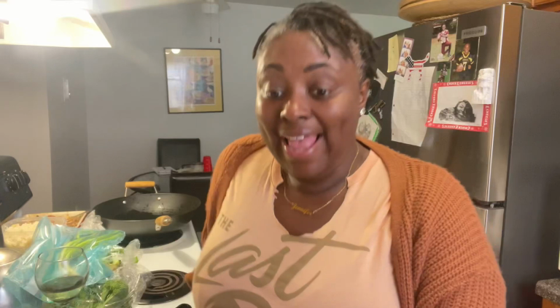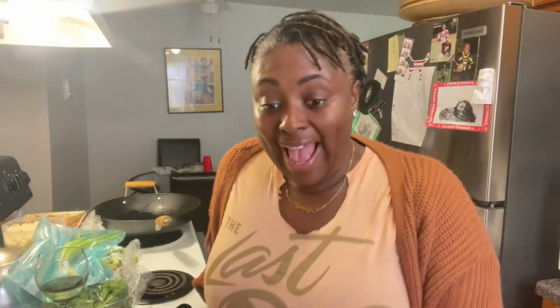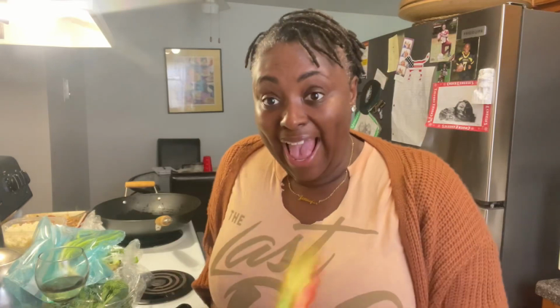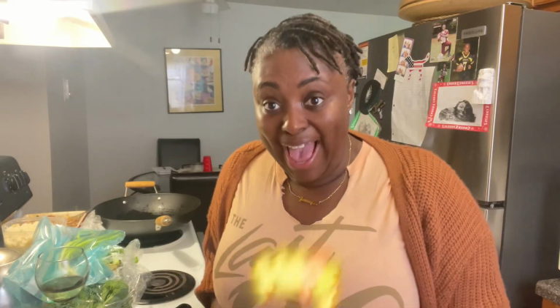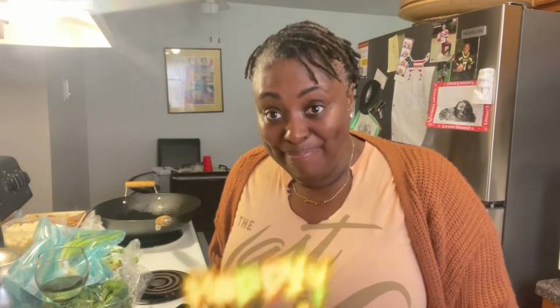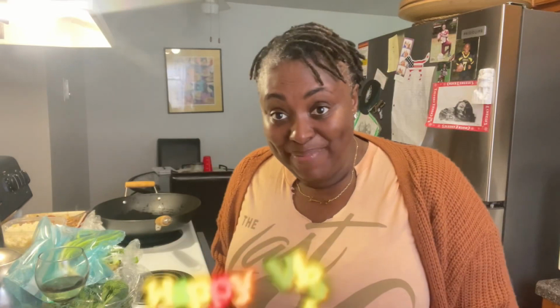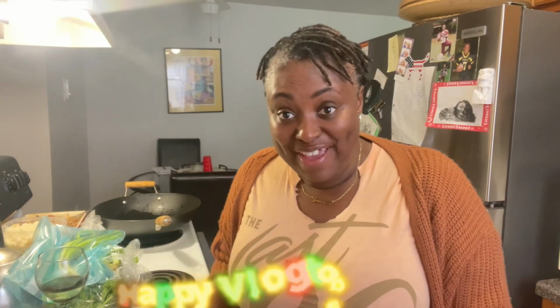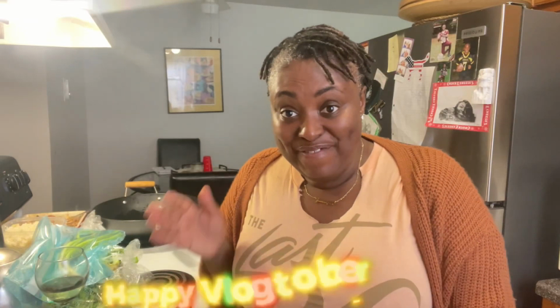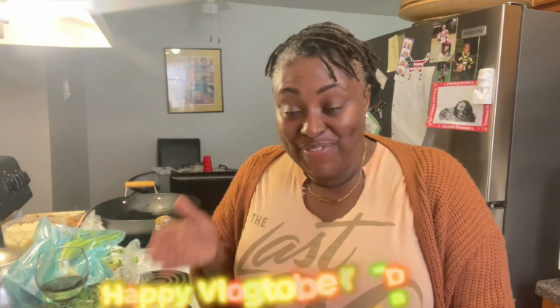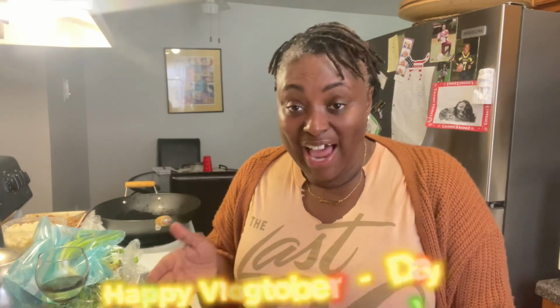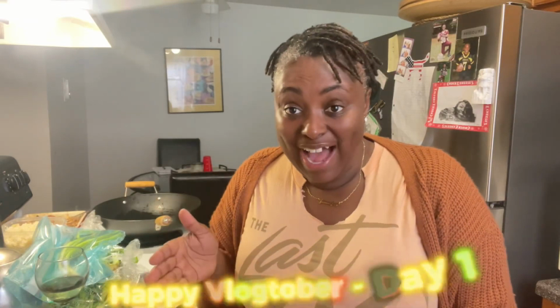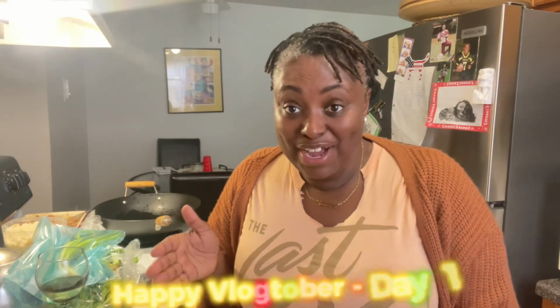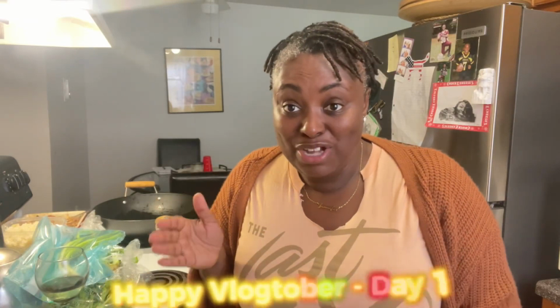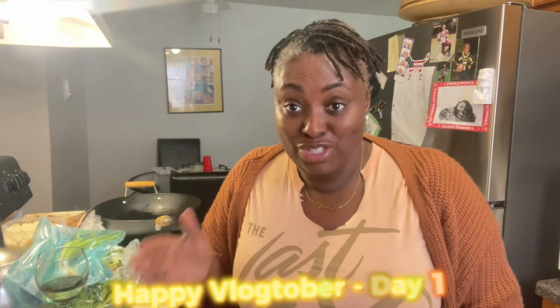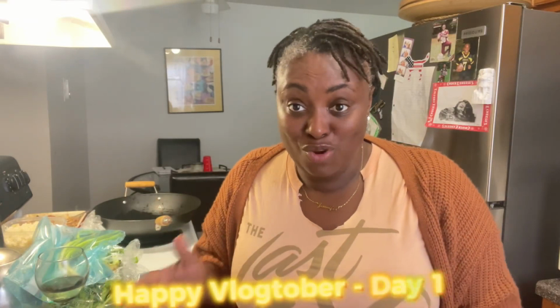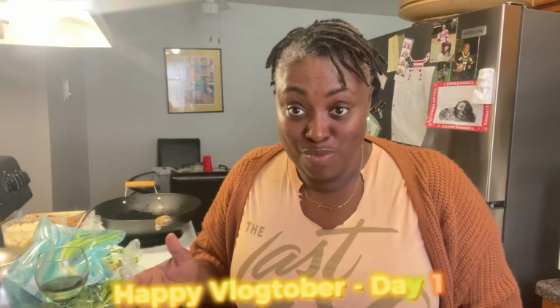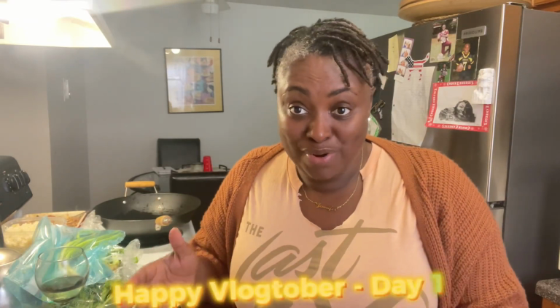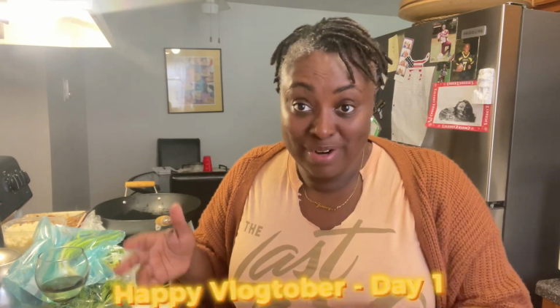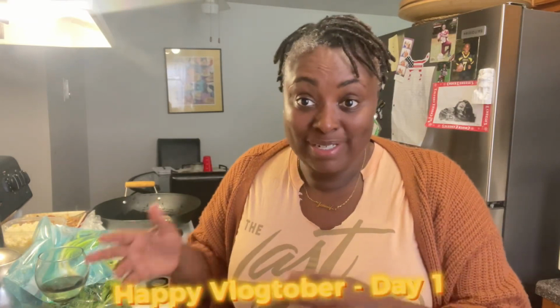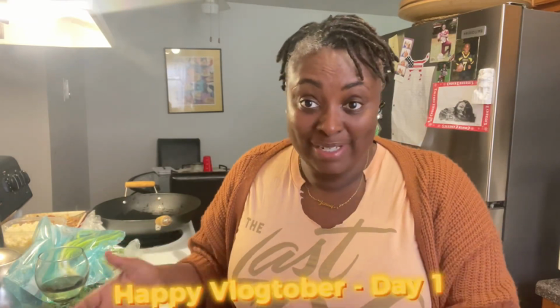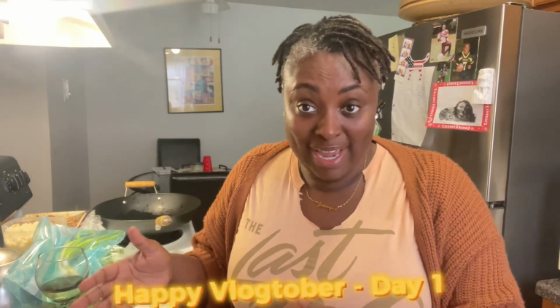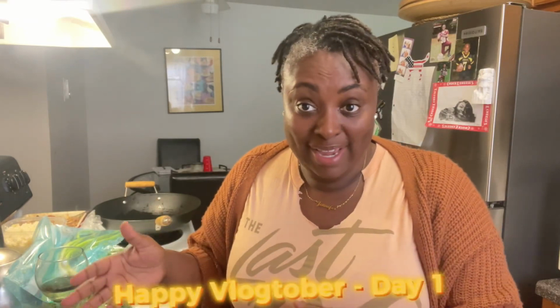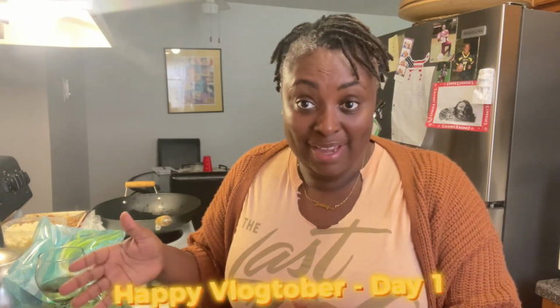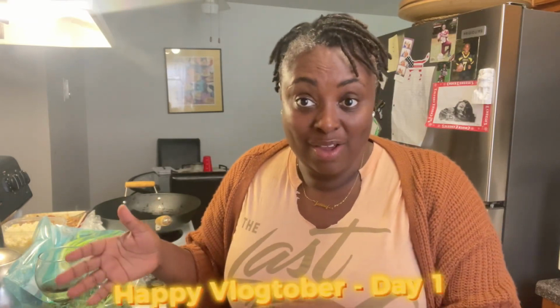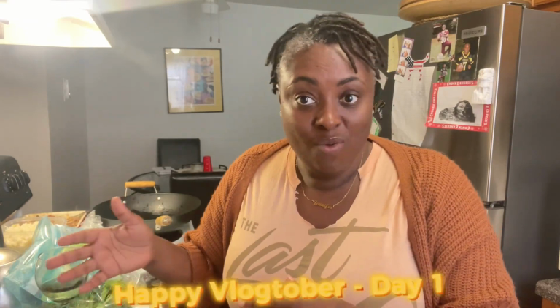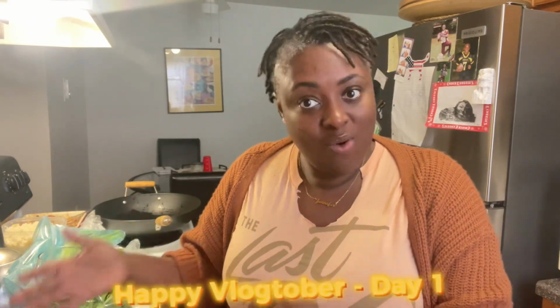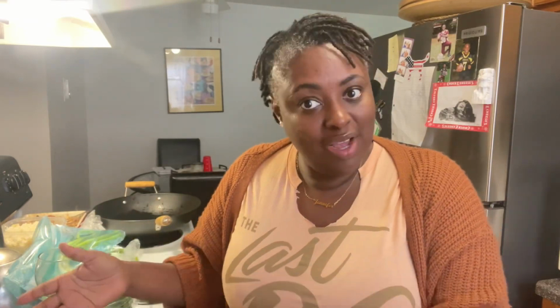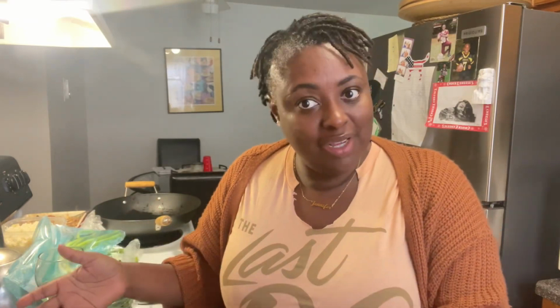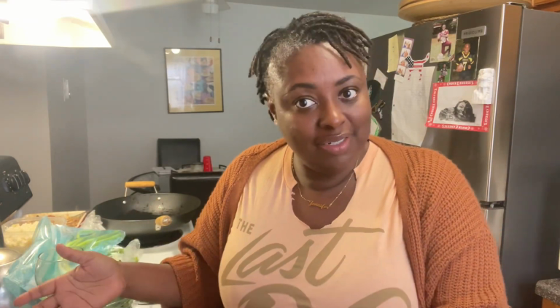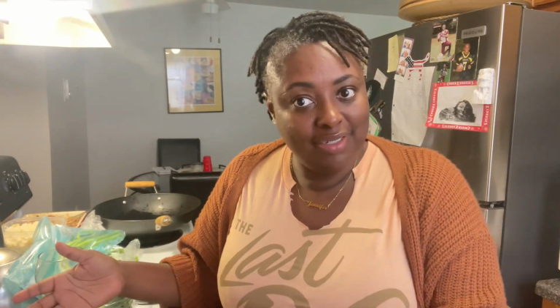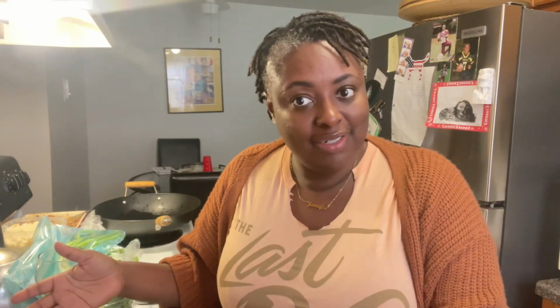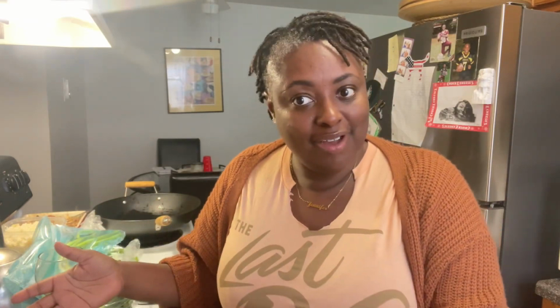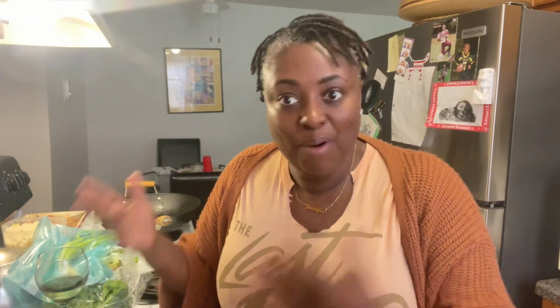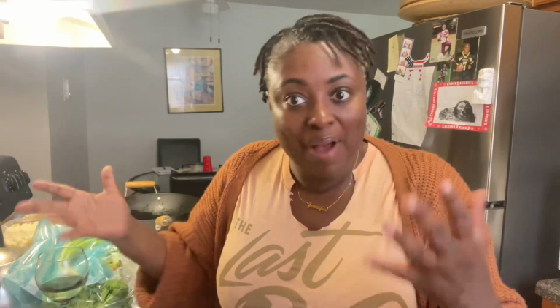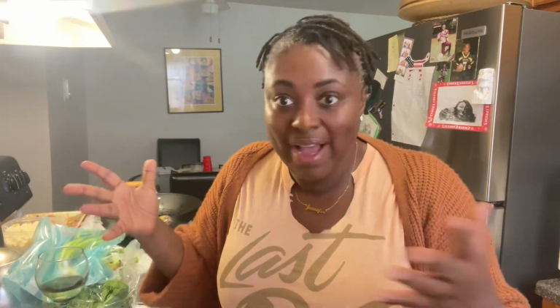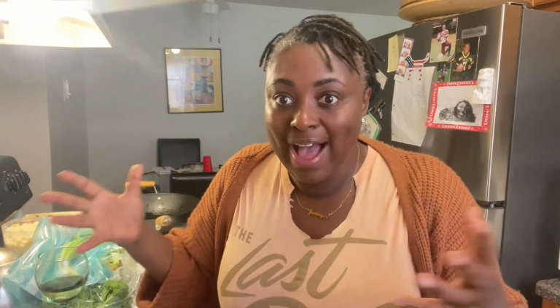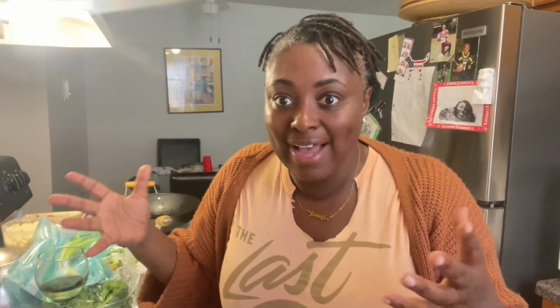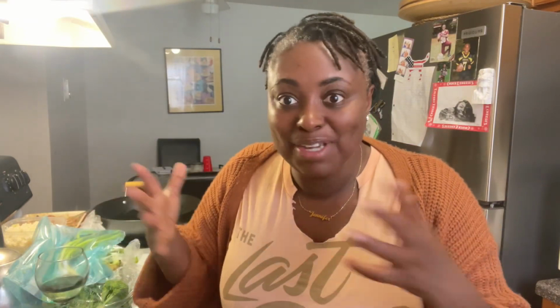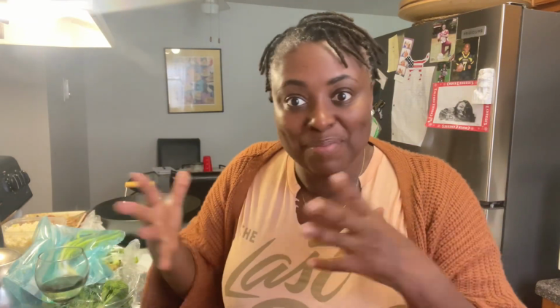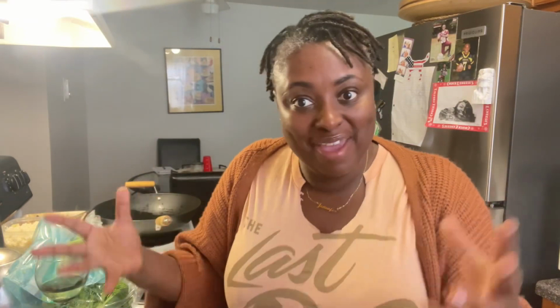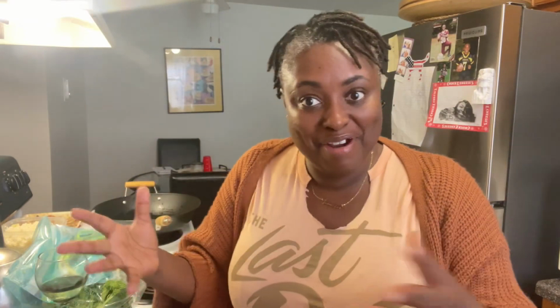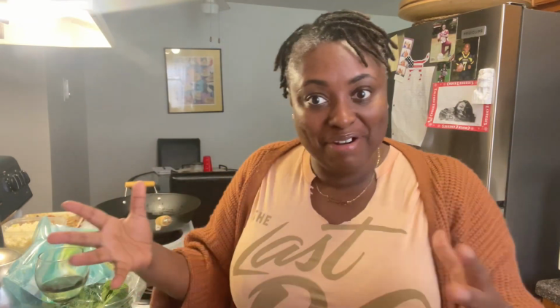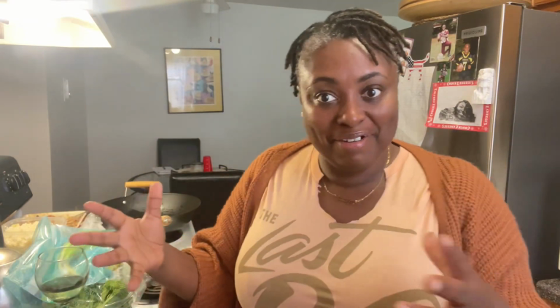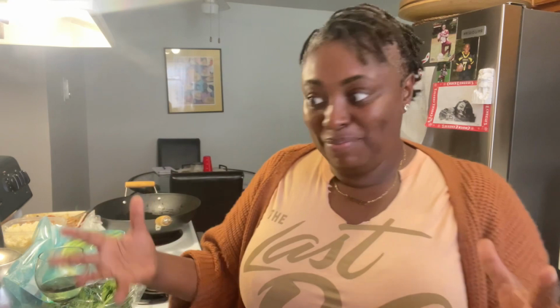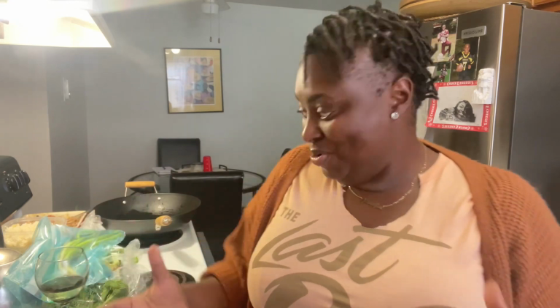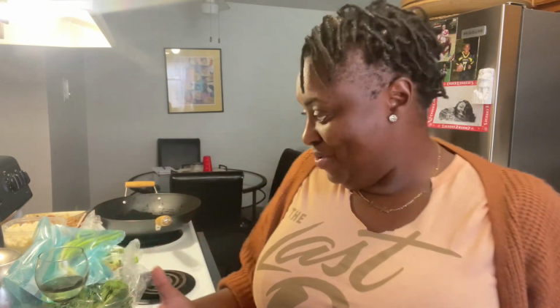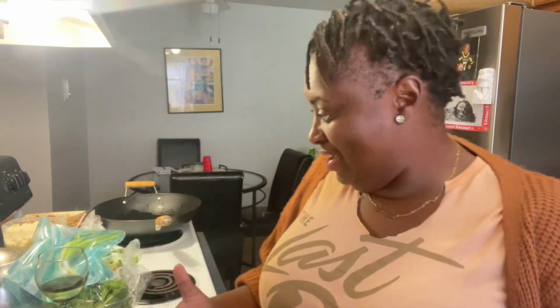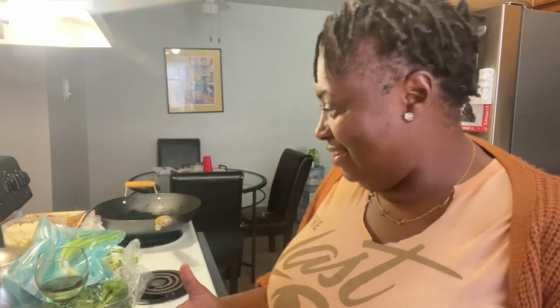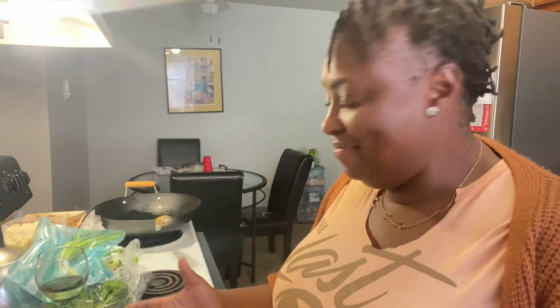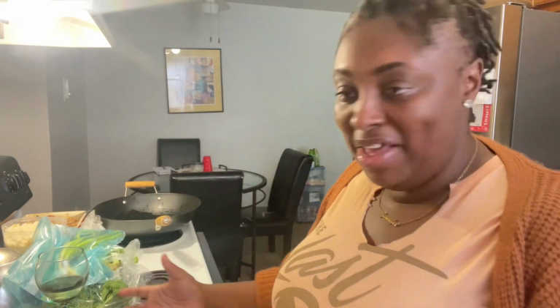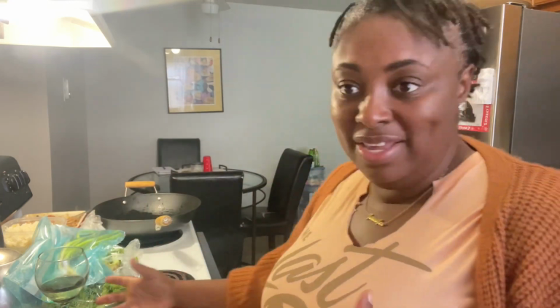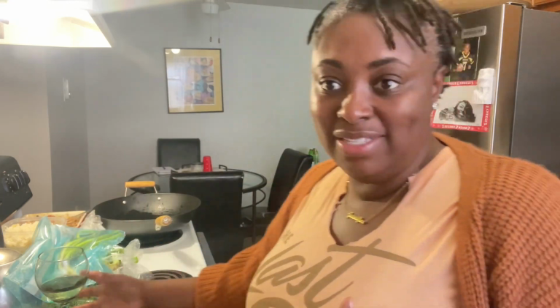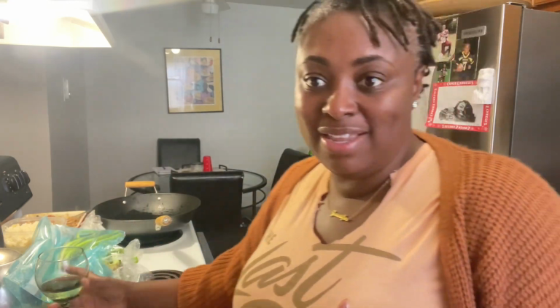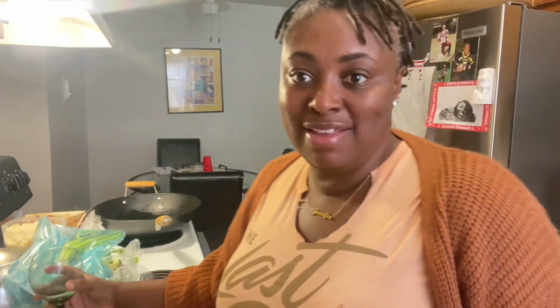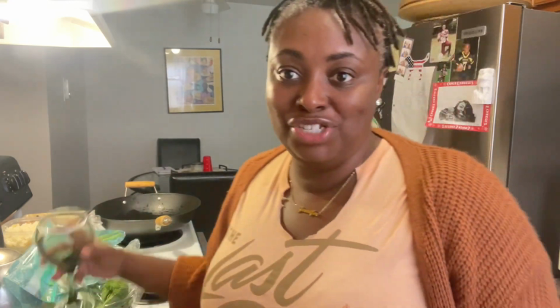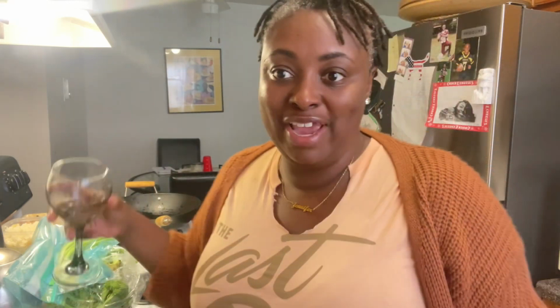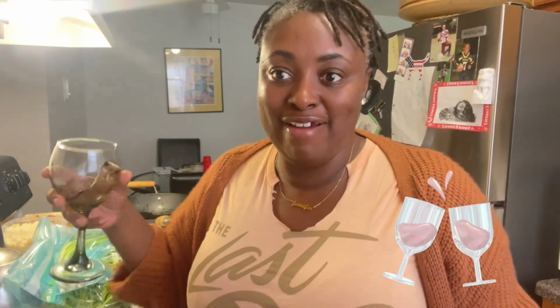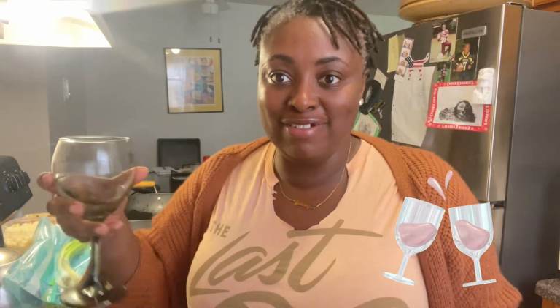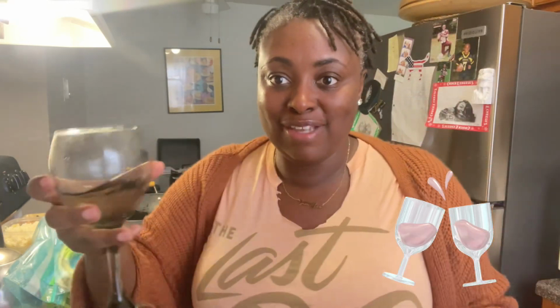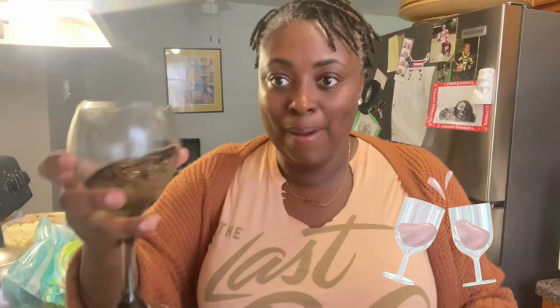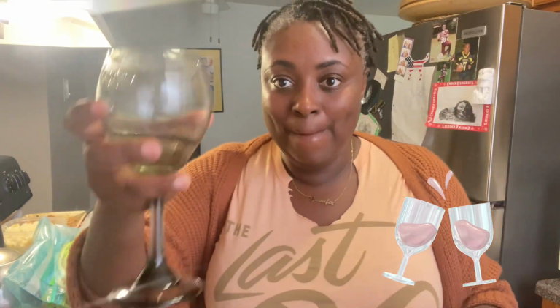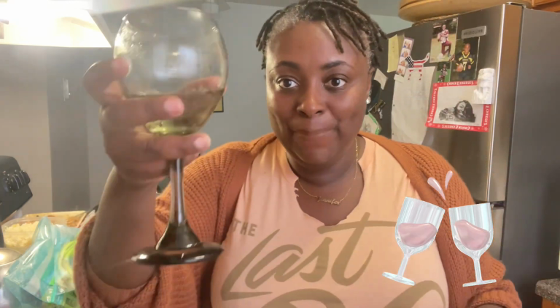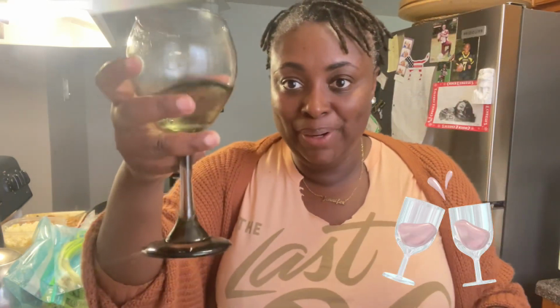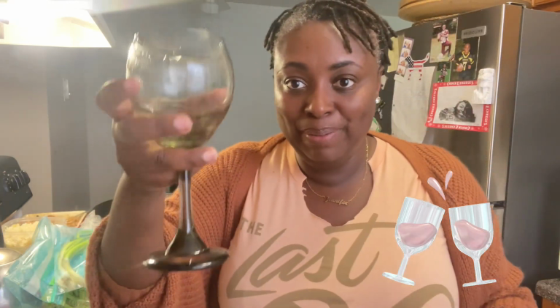Happy Vlogtober day one! Oh my gosh, I'm here, I'm doing it. Cheers. Boop.